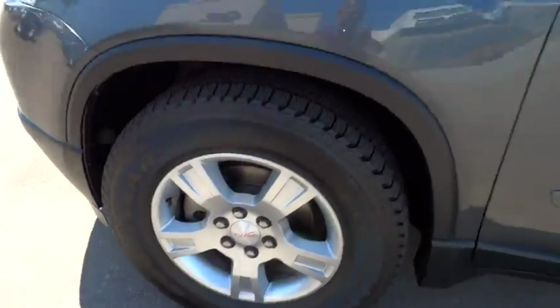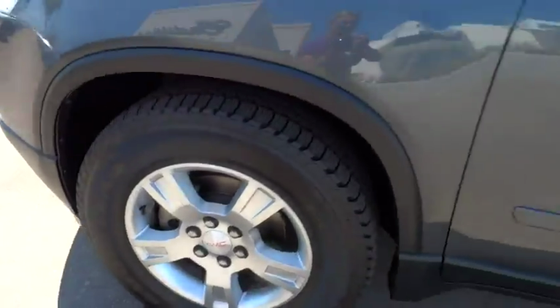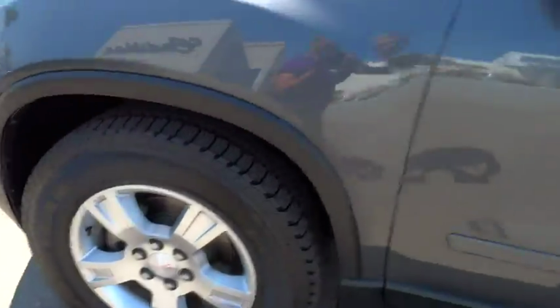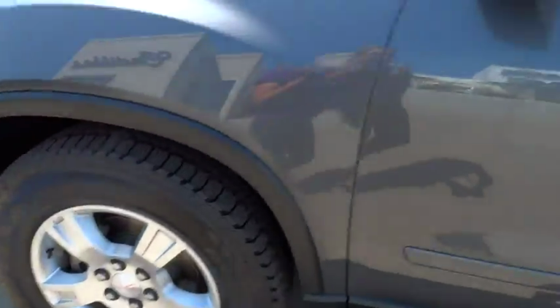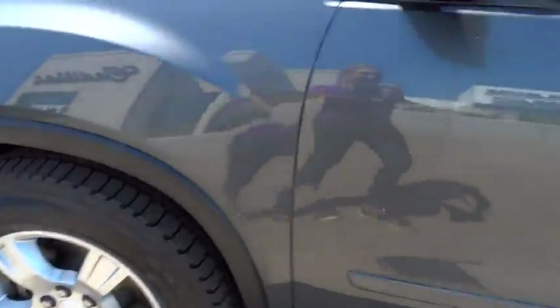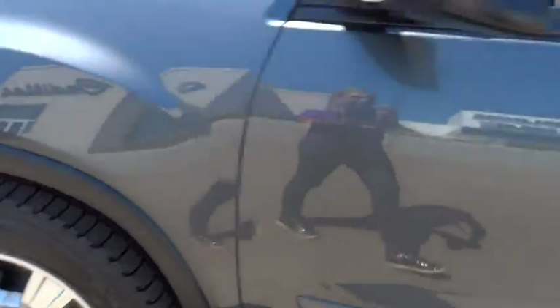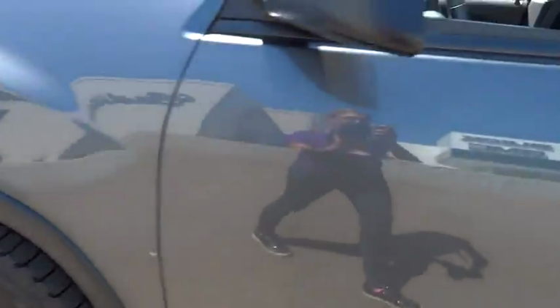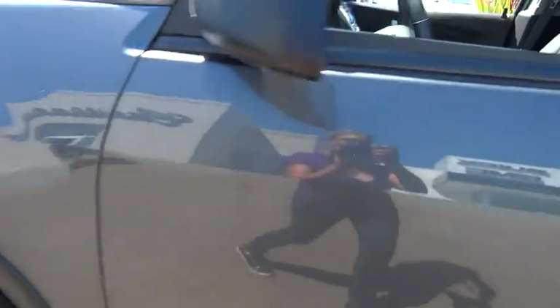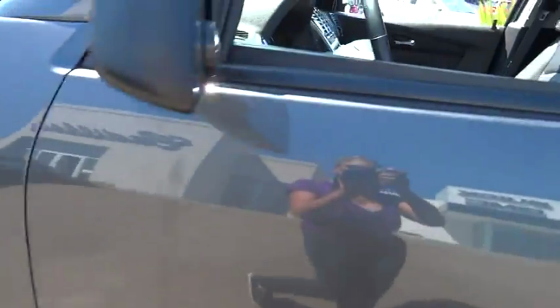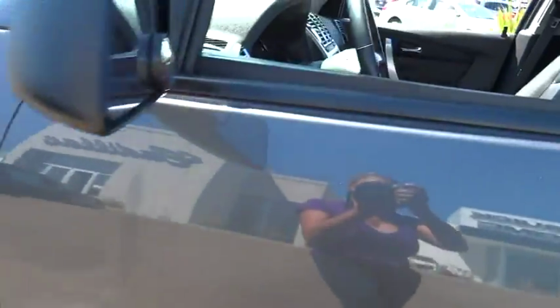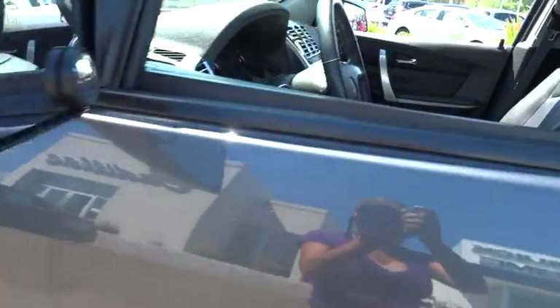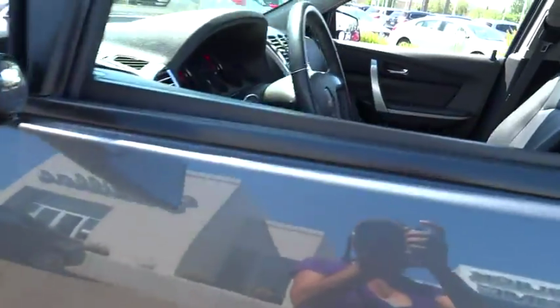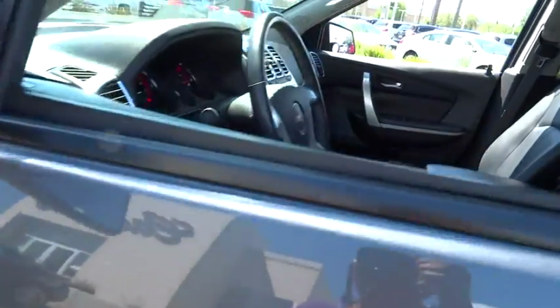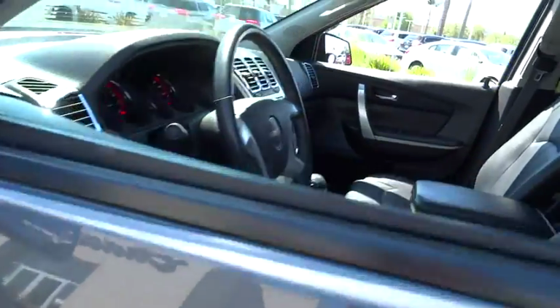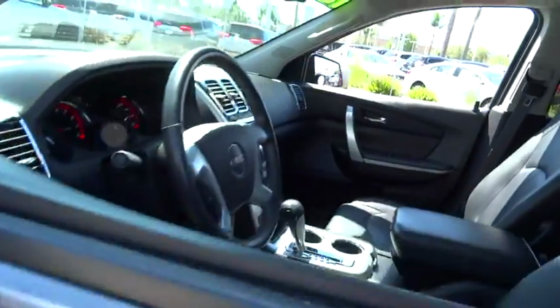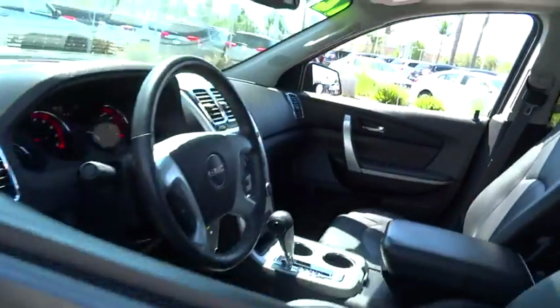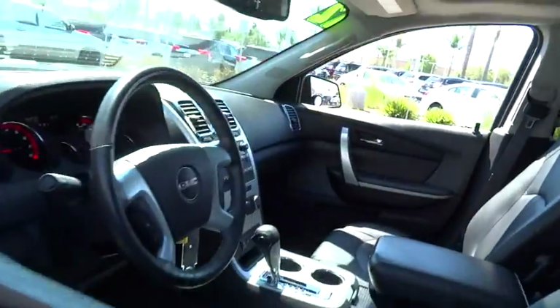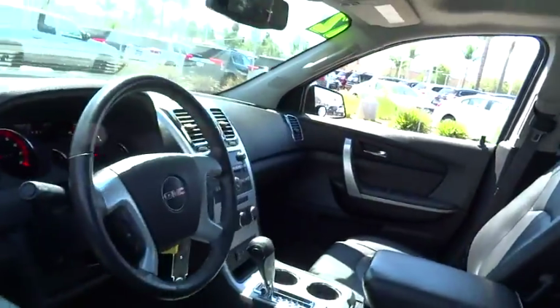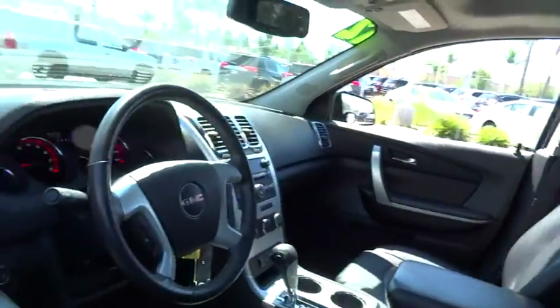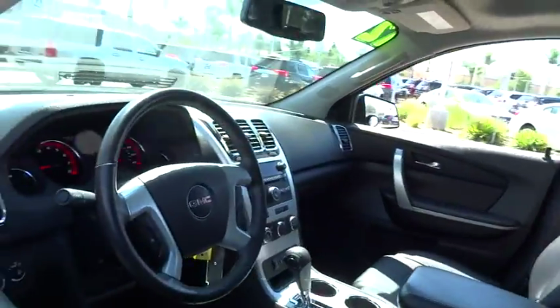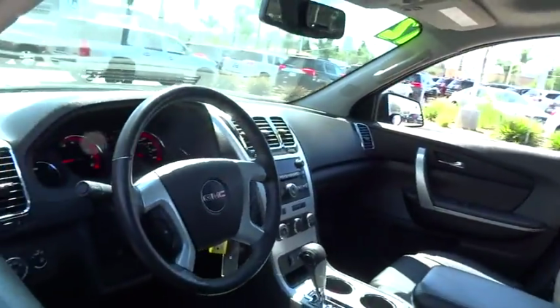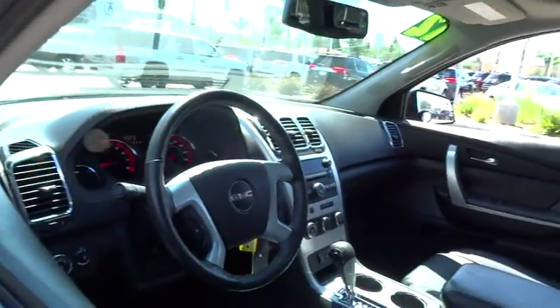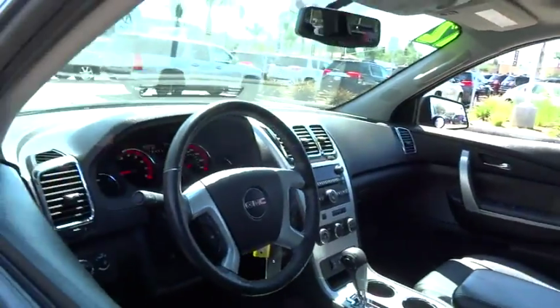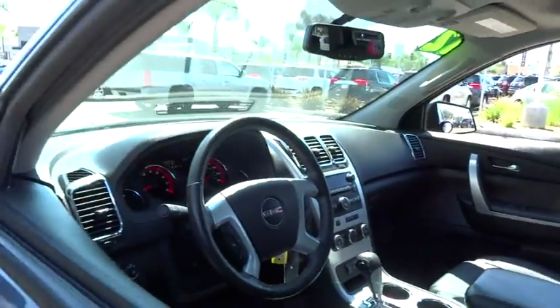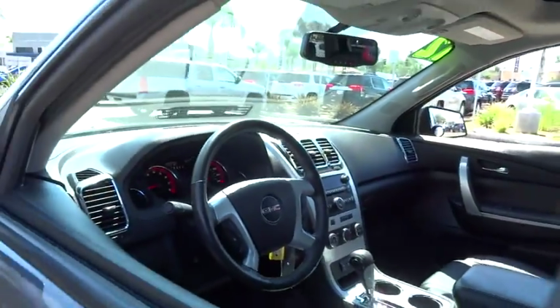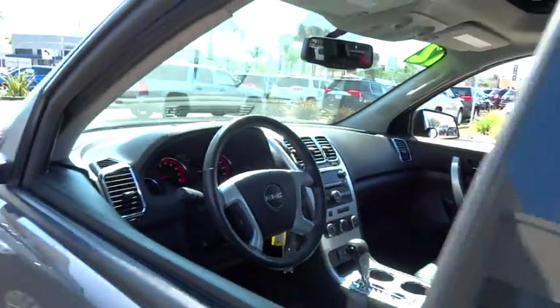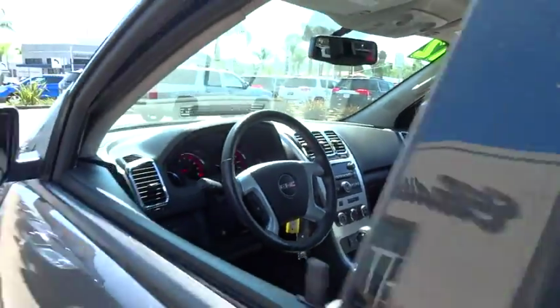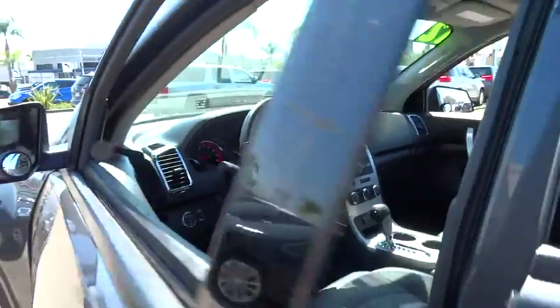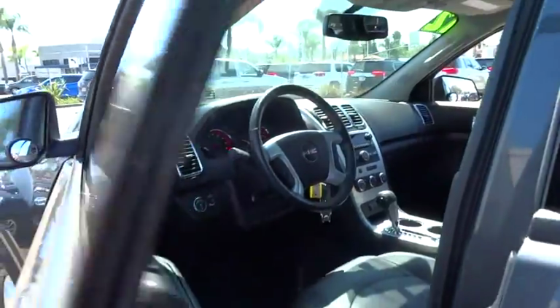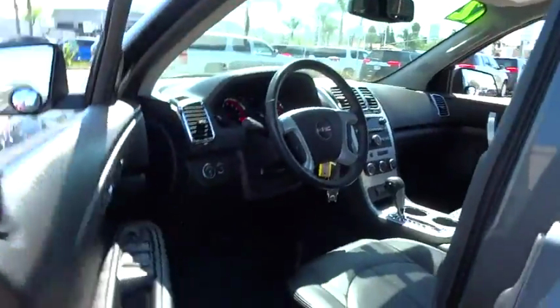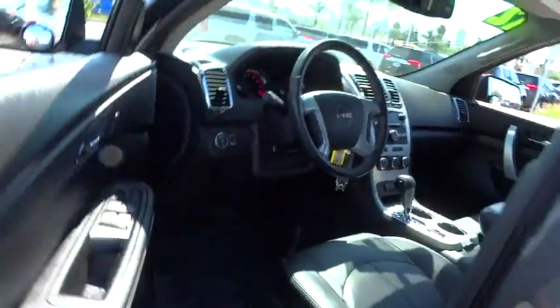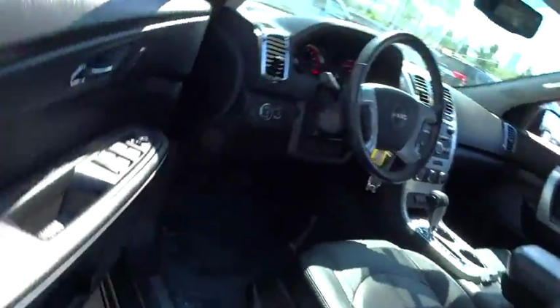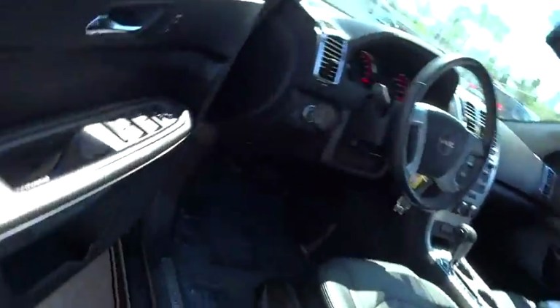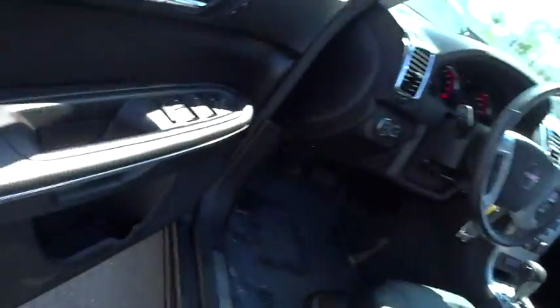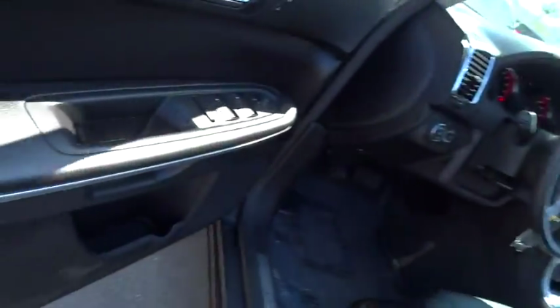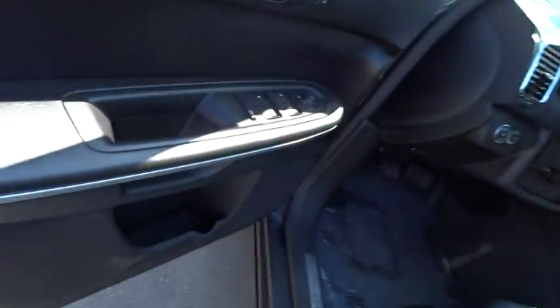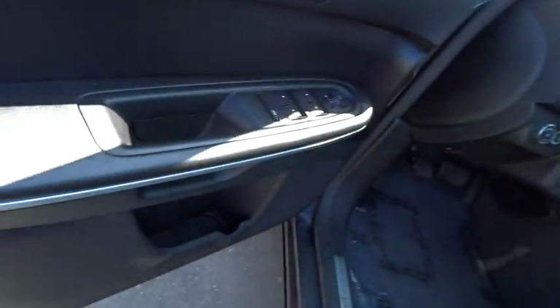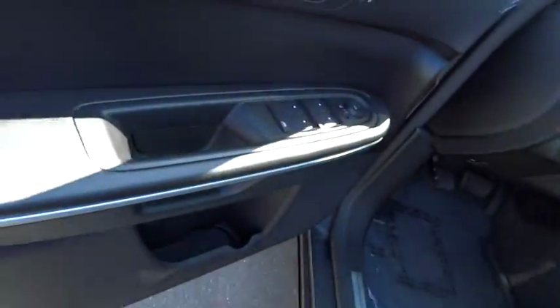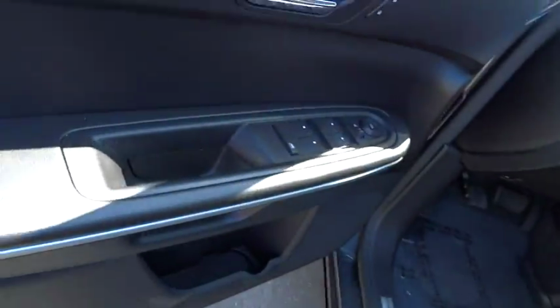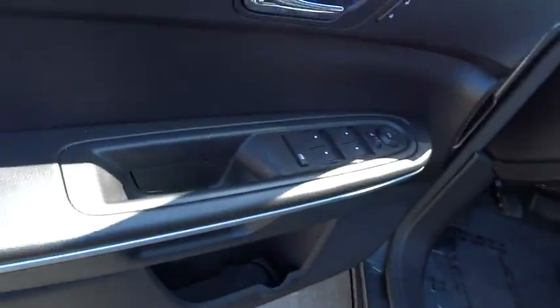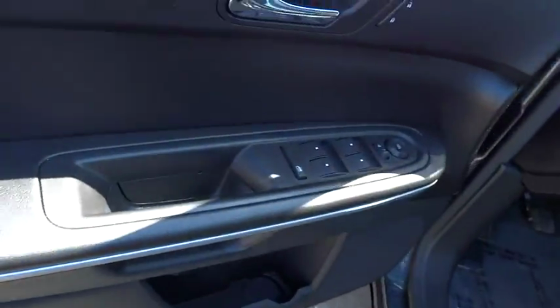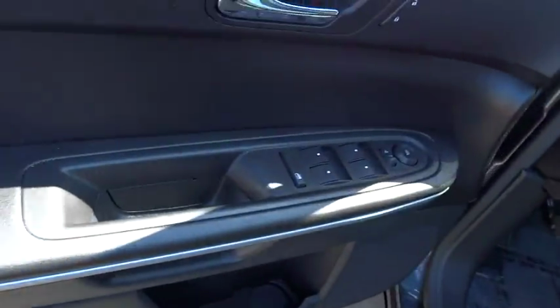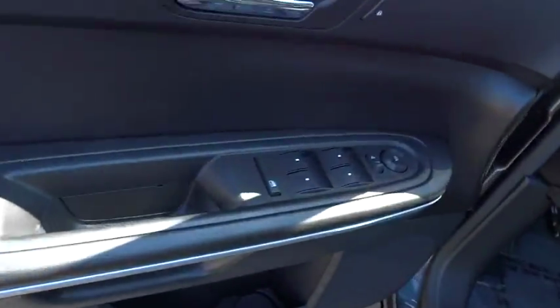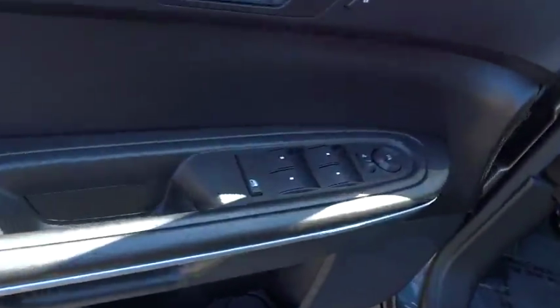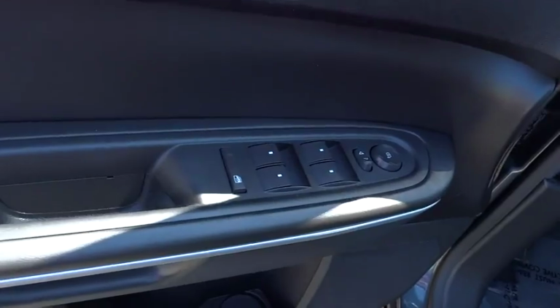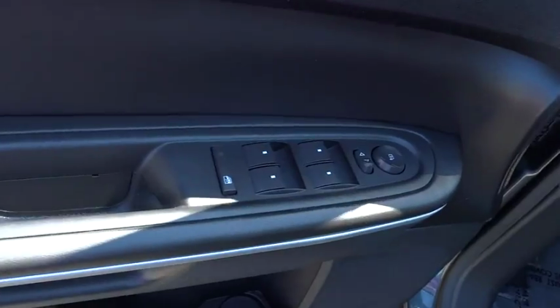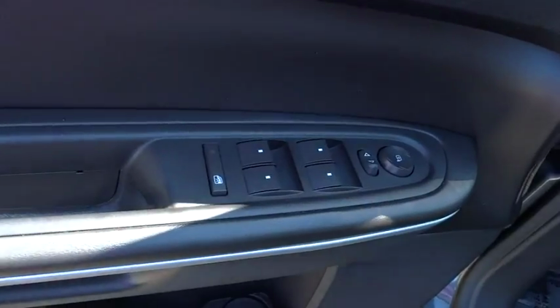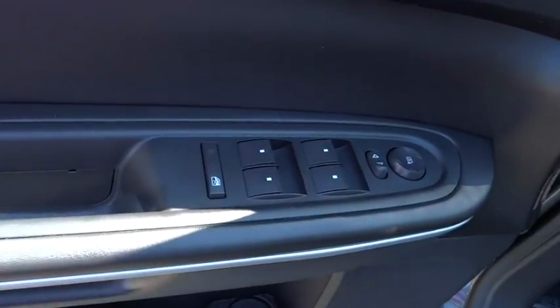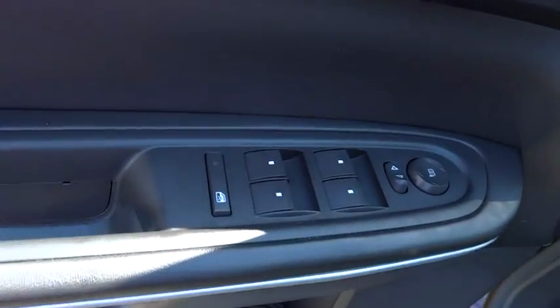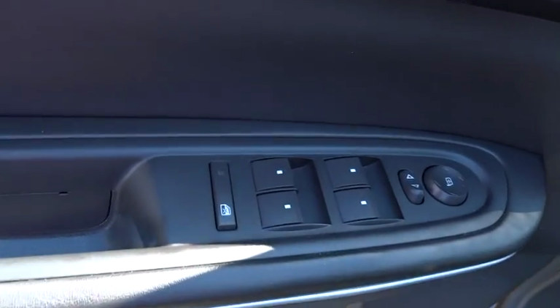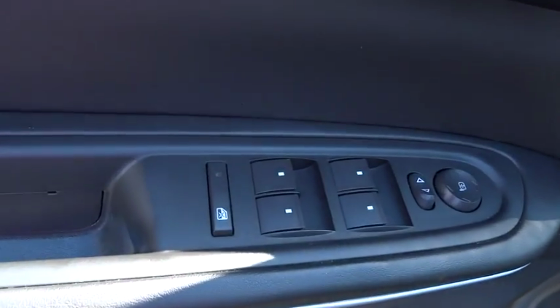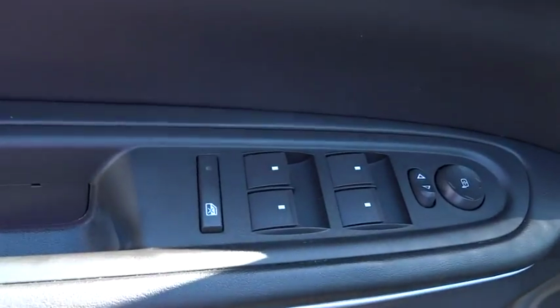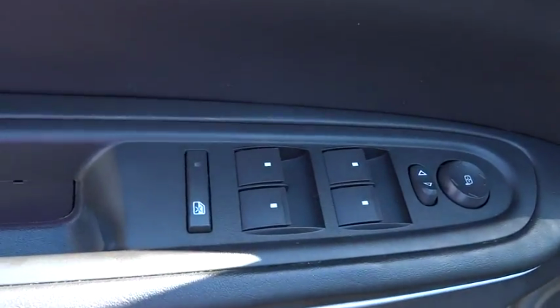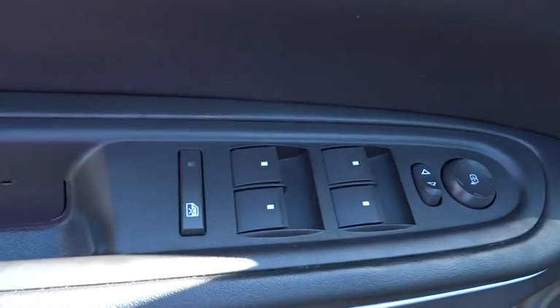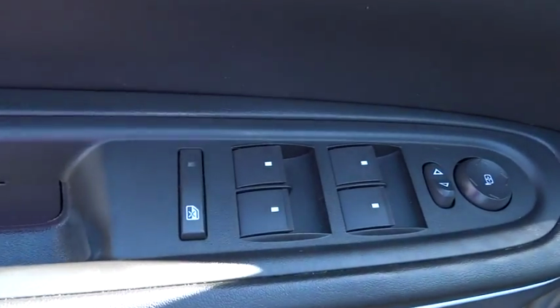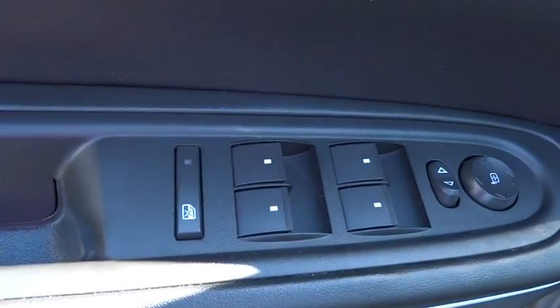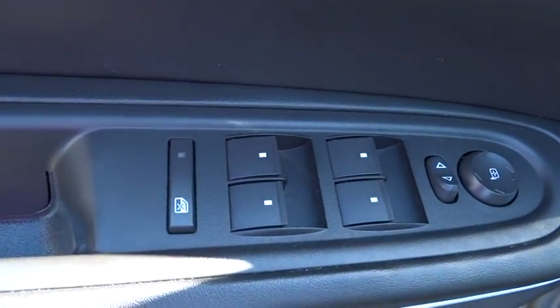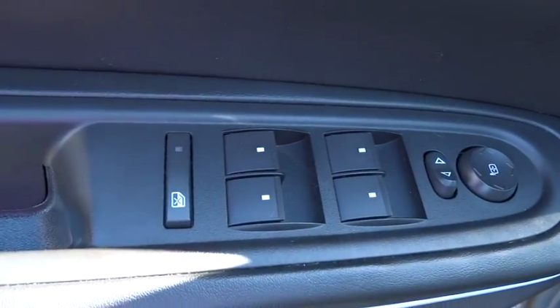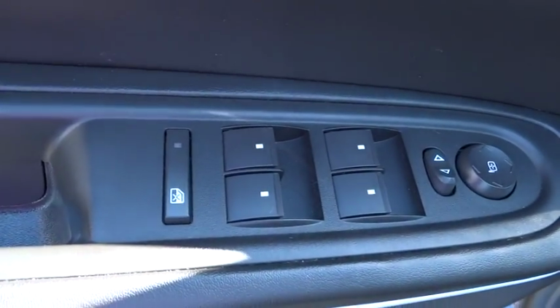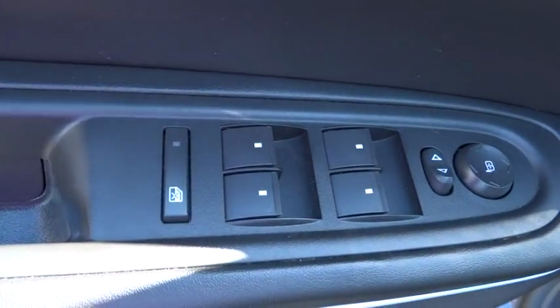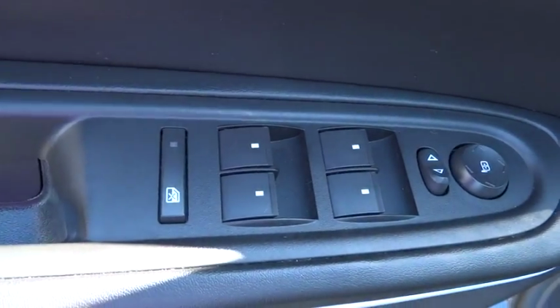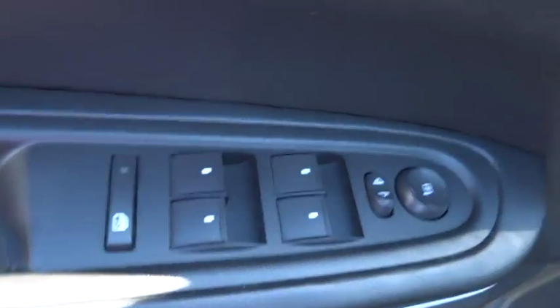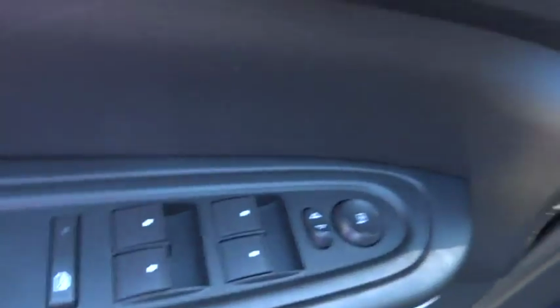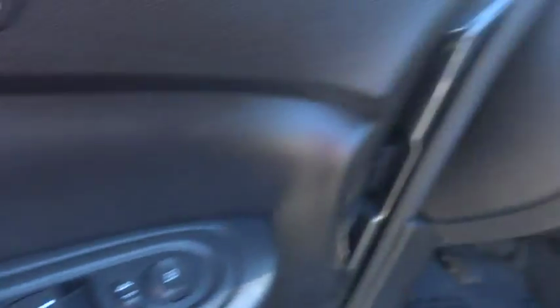Eight way power driver. A vehicle like this doesn't come along every day. Come in and get it before someone else does.